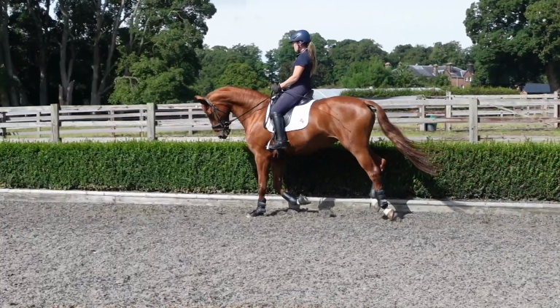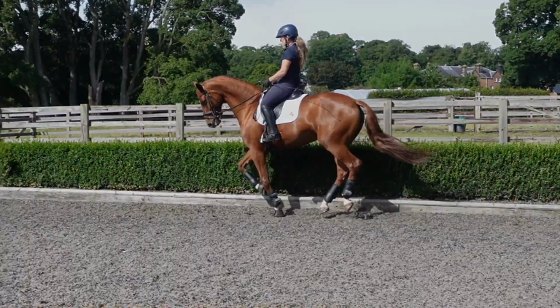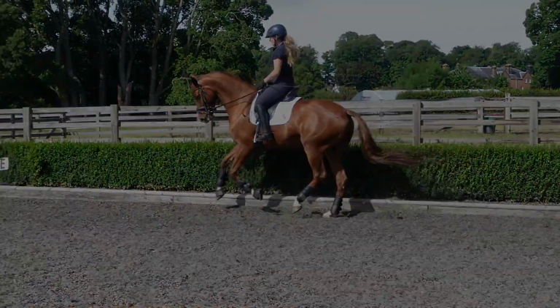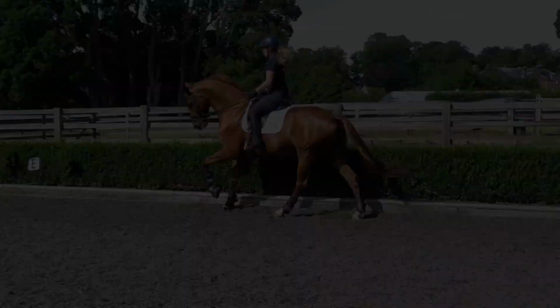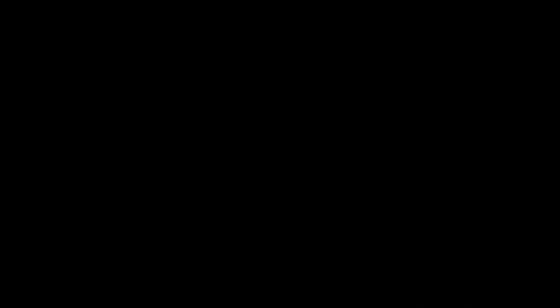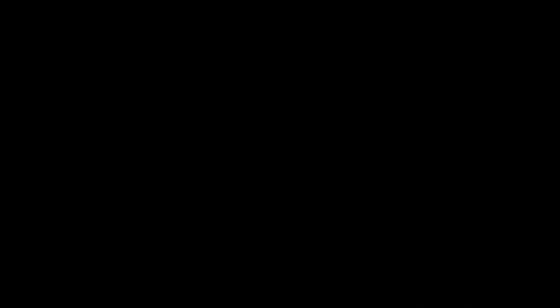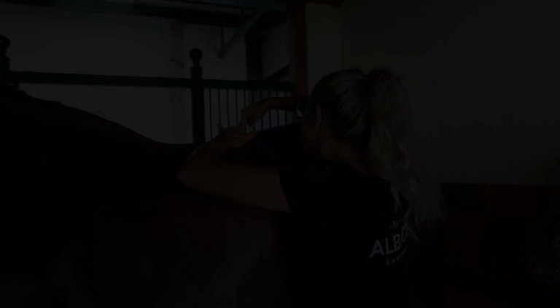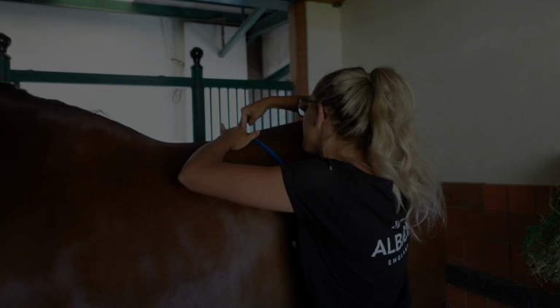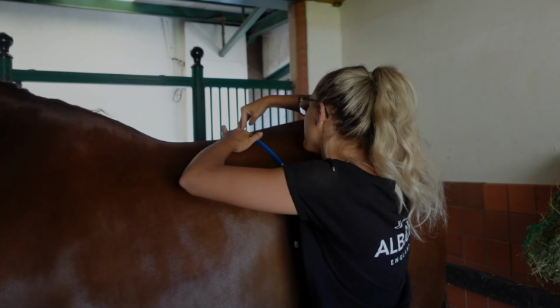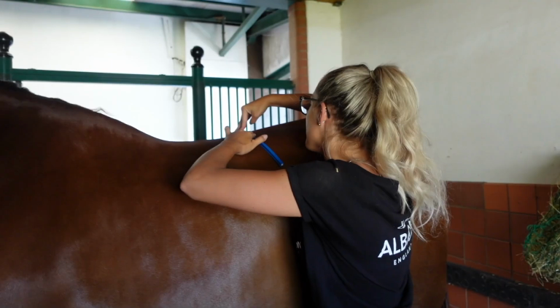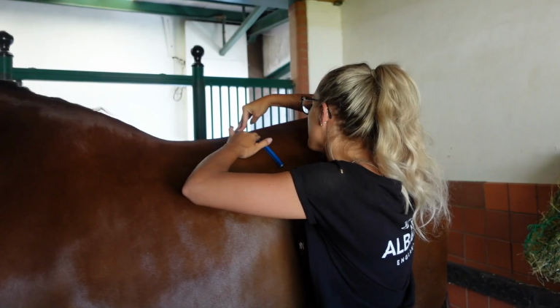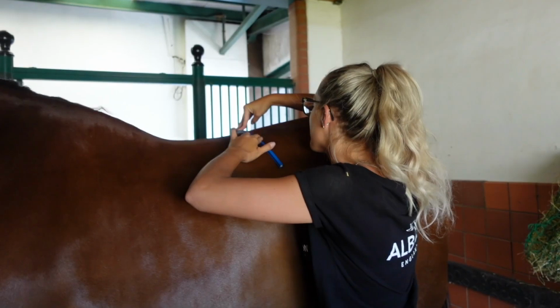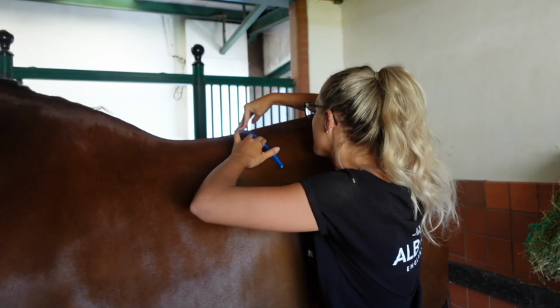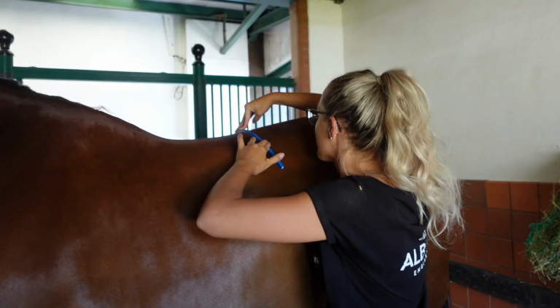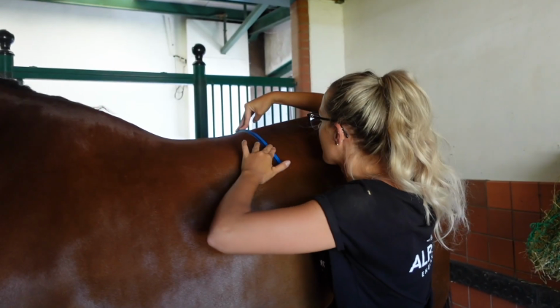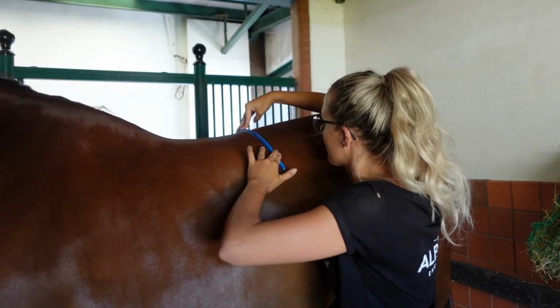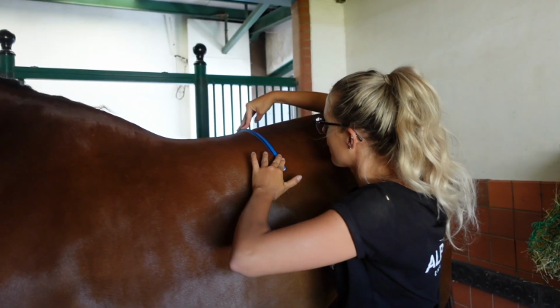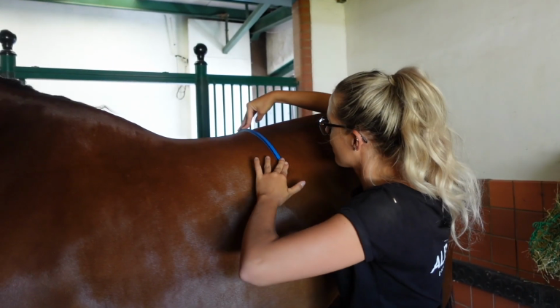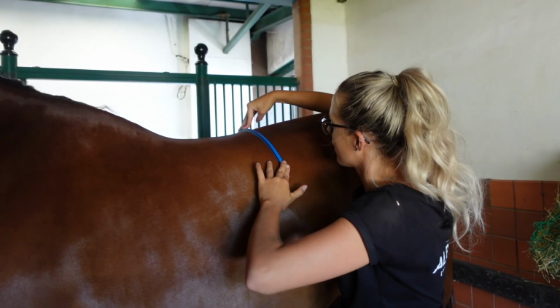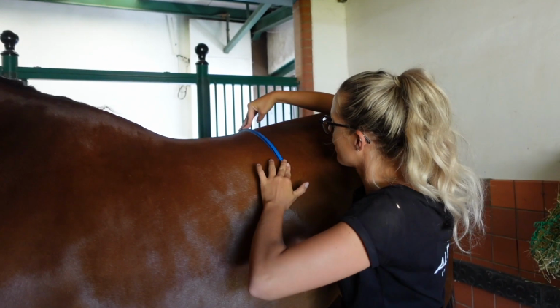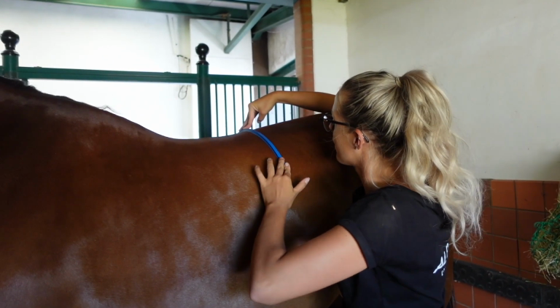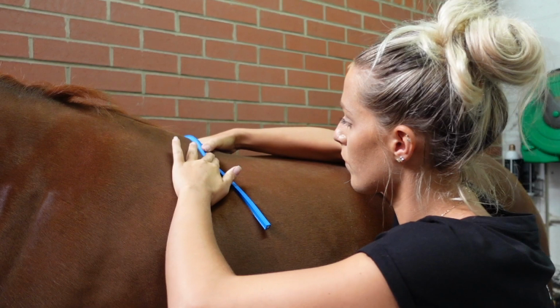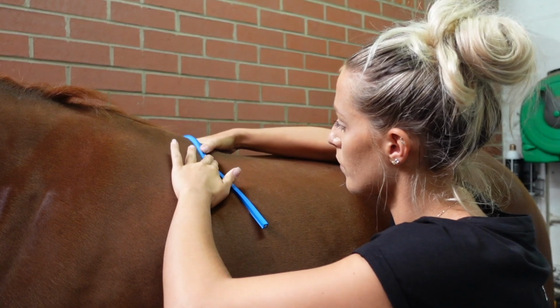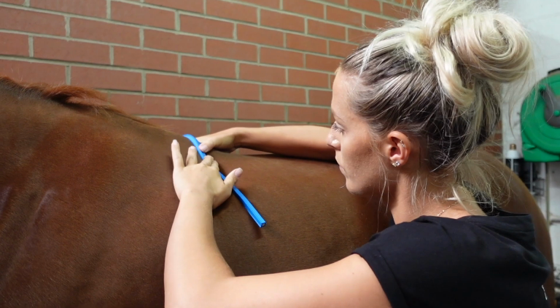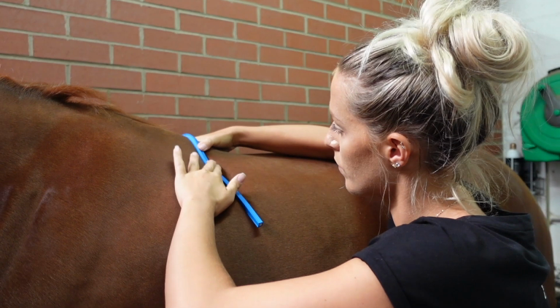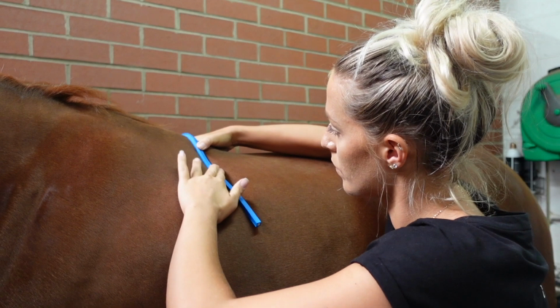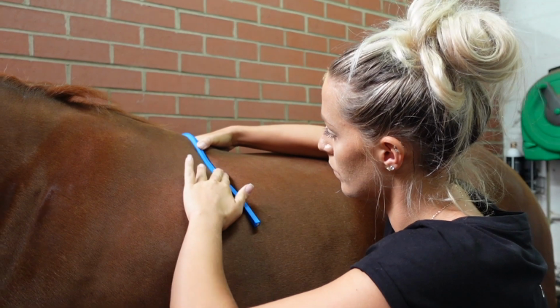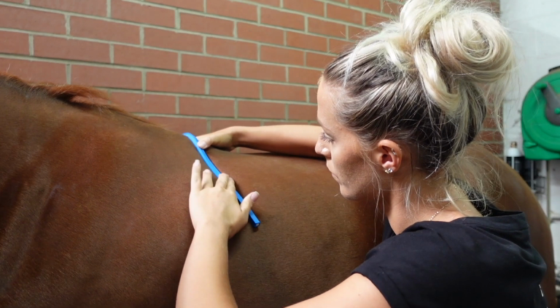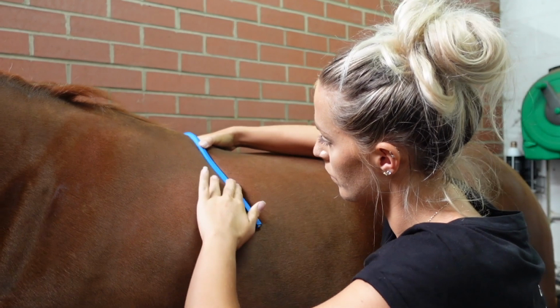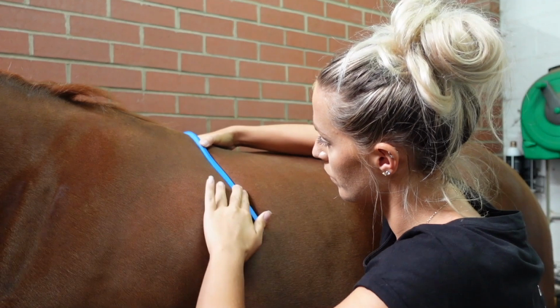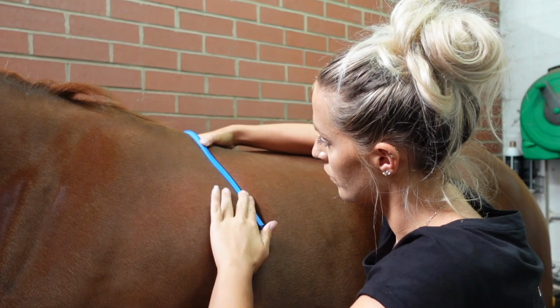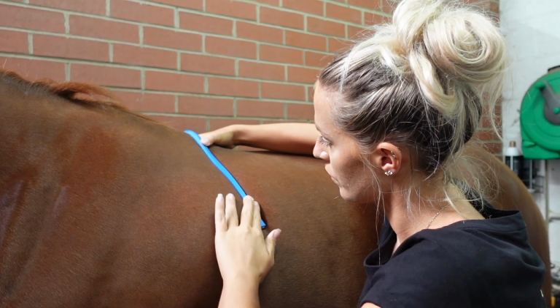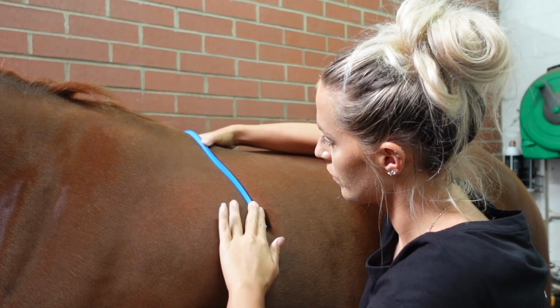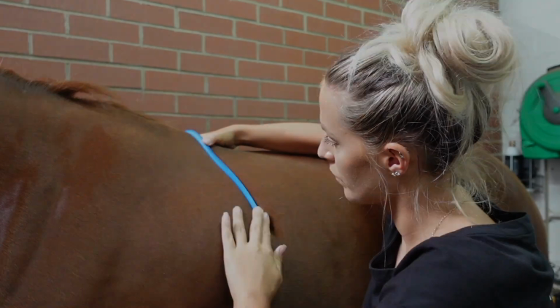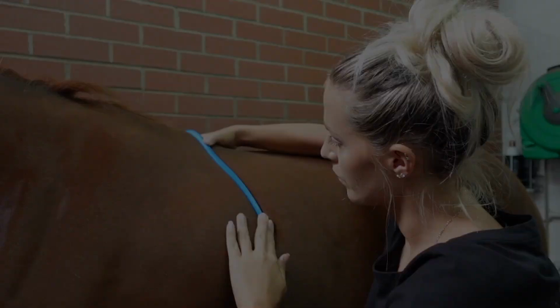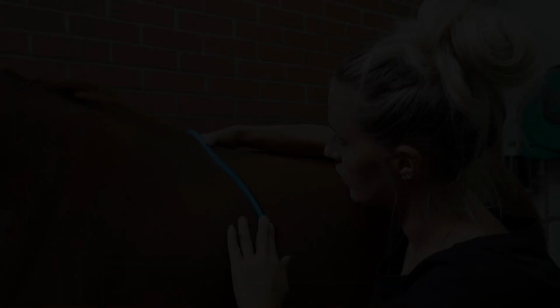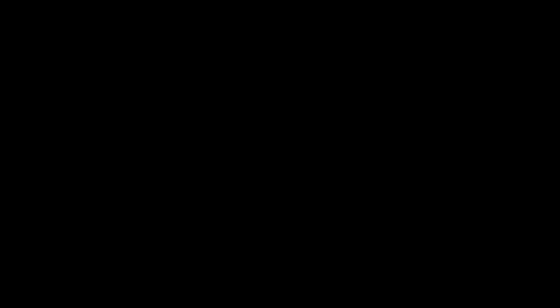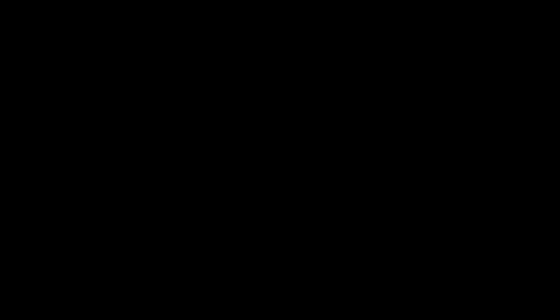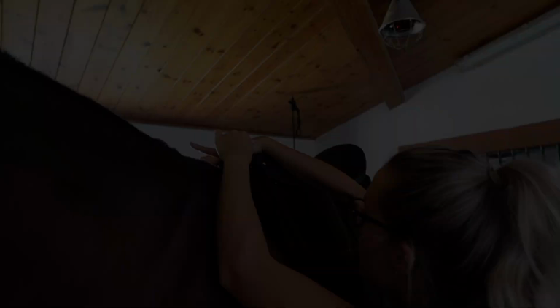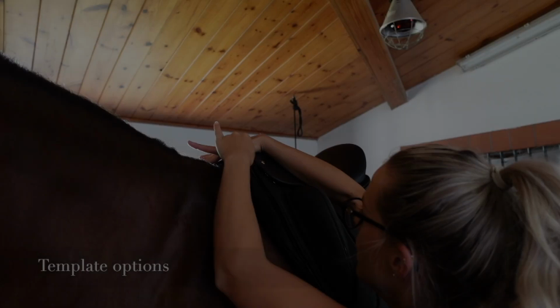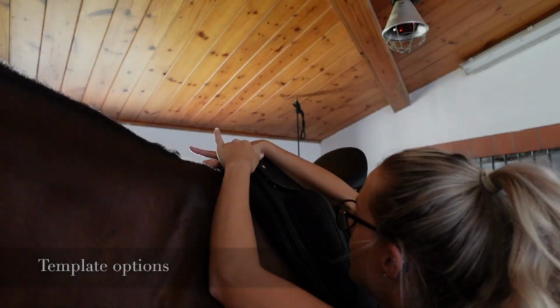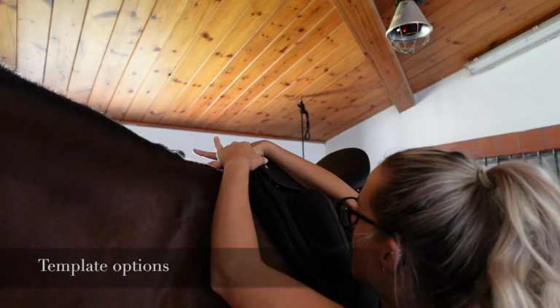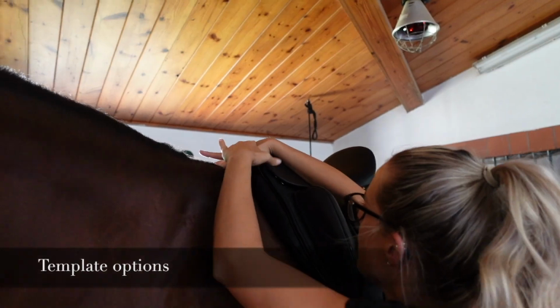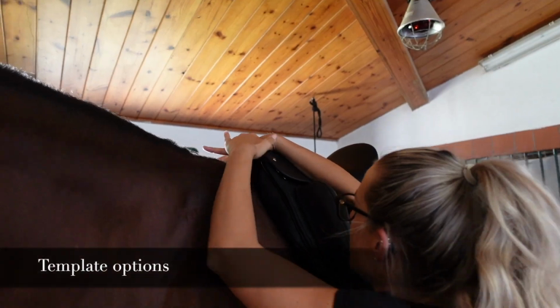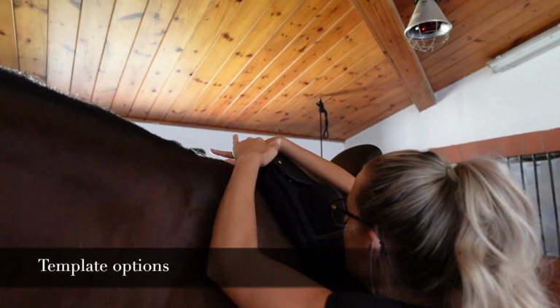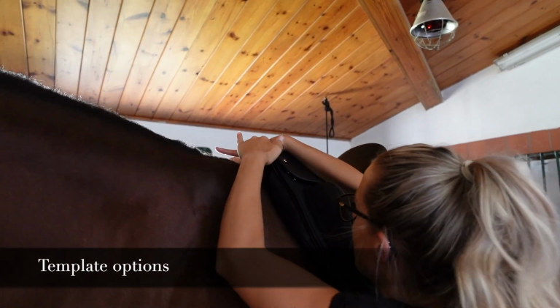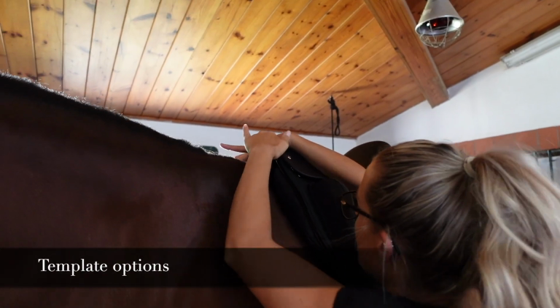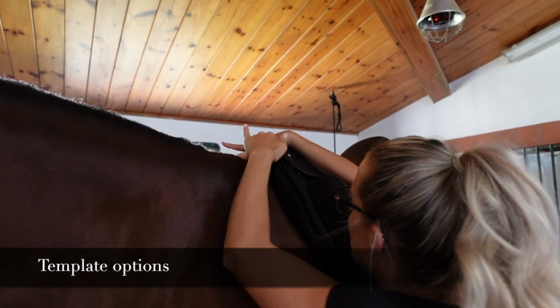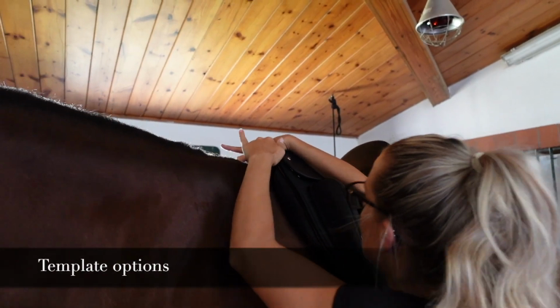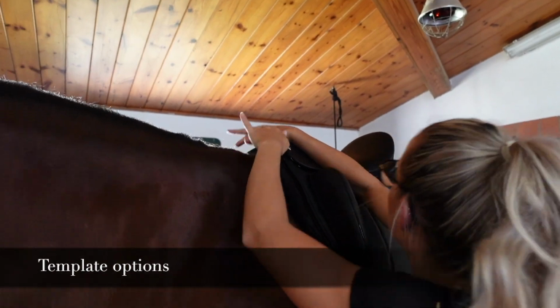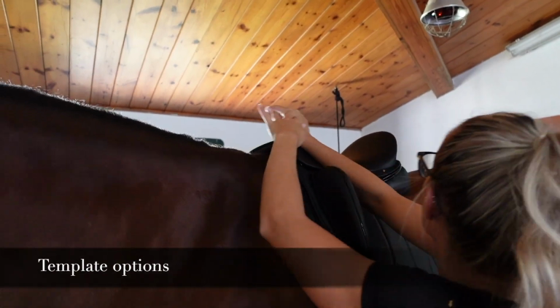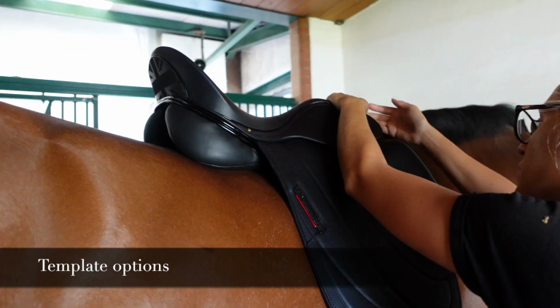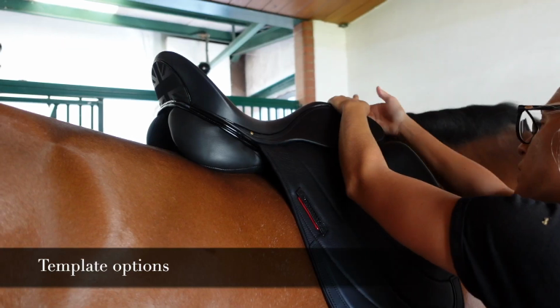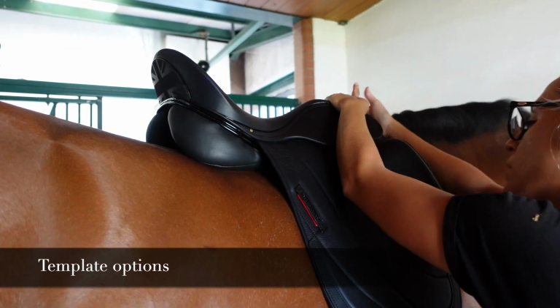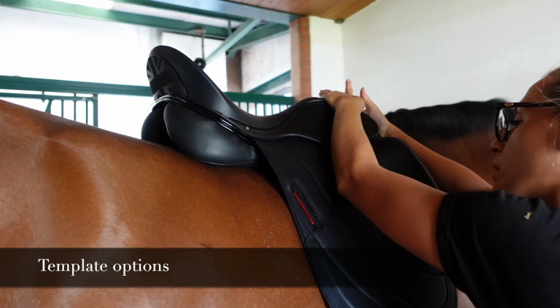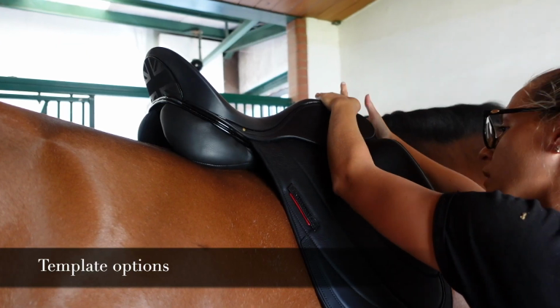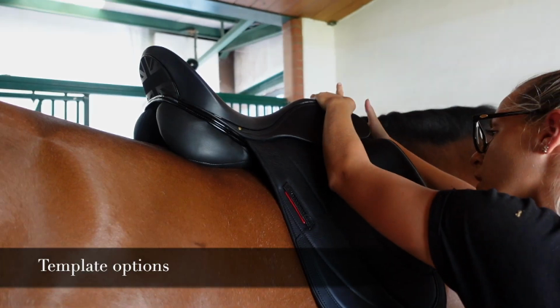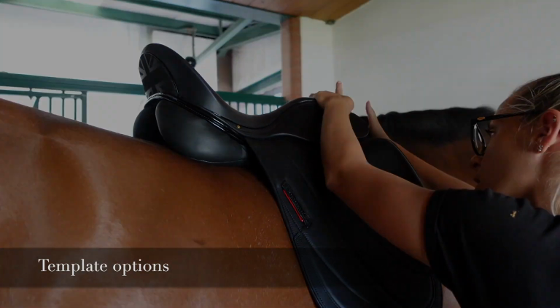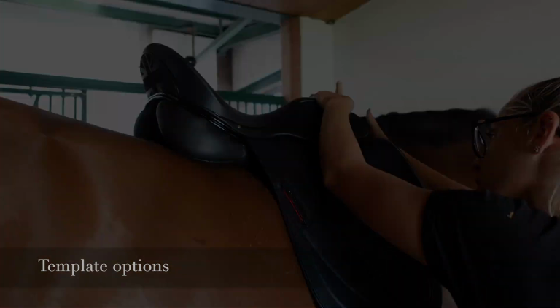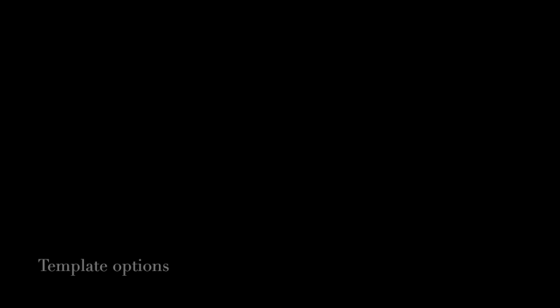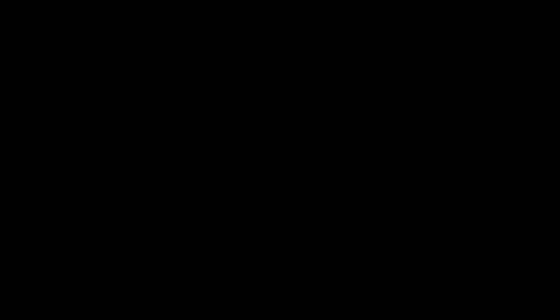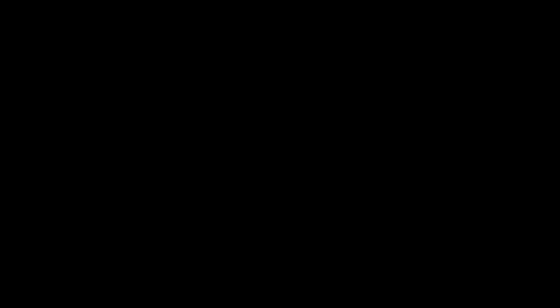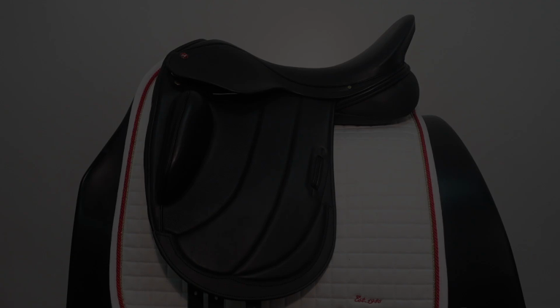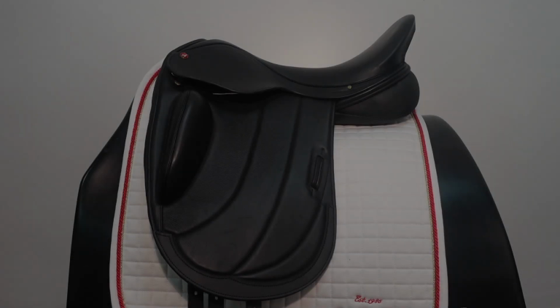Albion ensure the best possible fit to your horse by offering a bespoke templating fitting service on all Fibrento saddles.